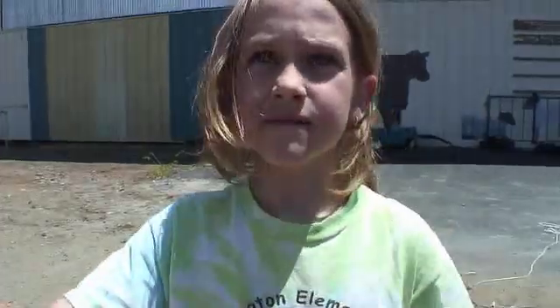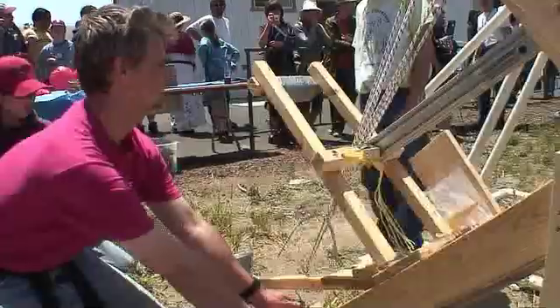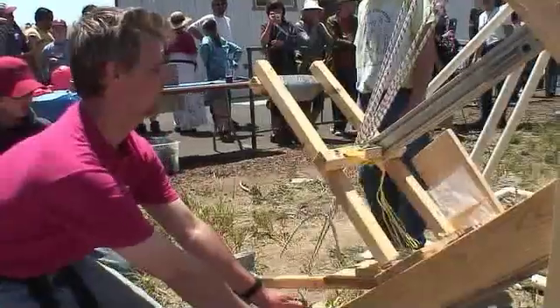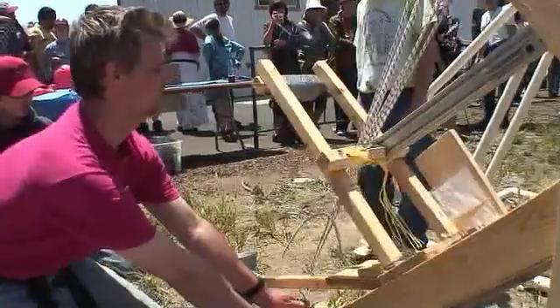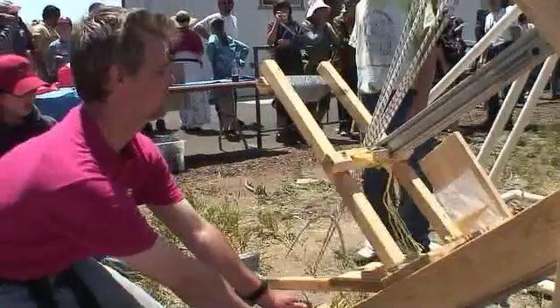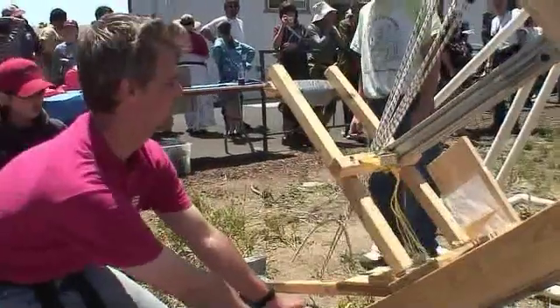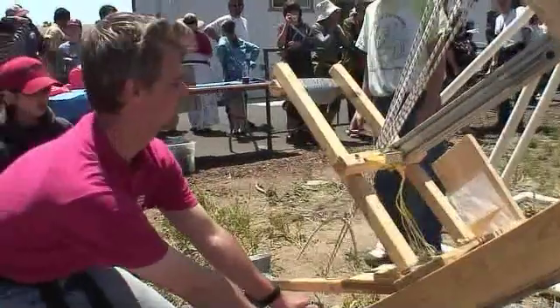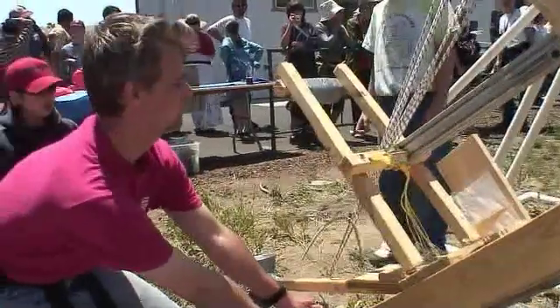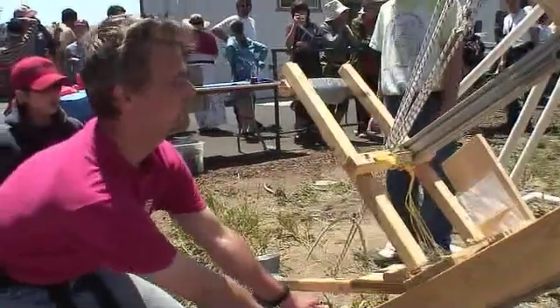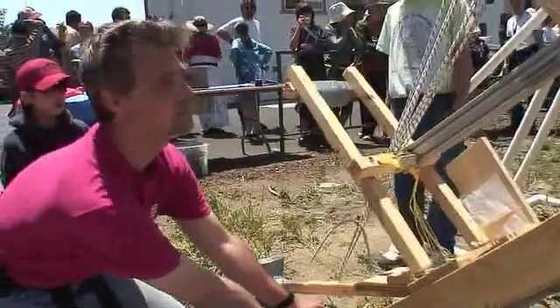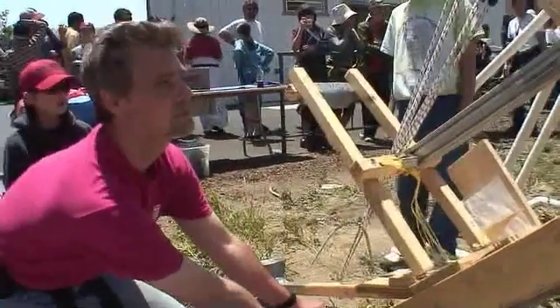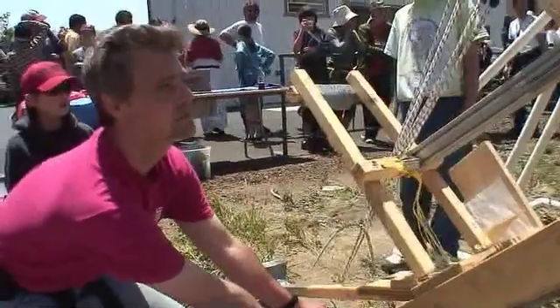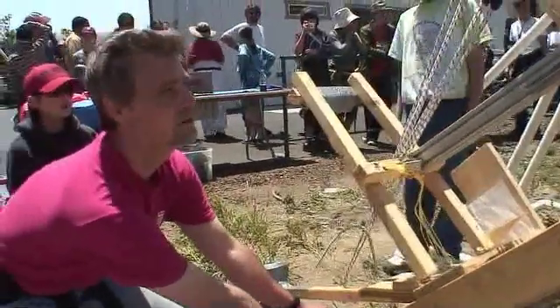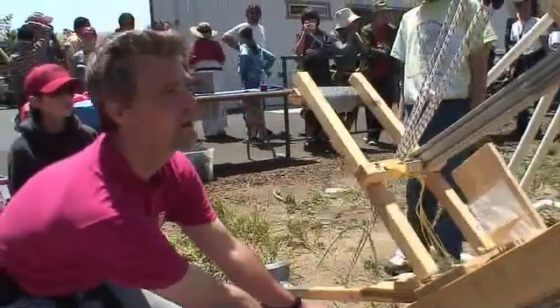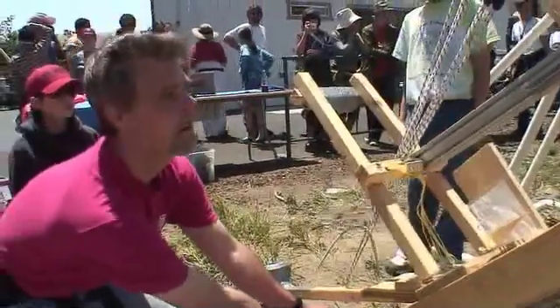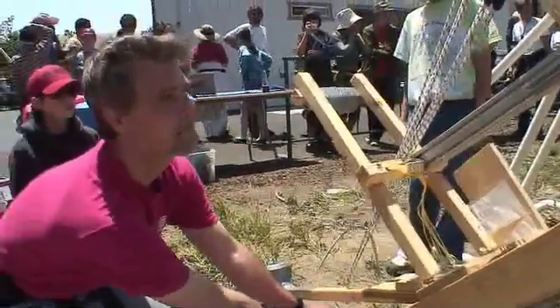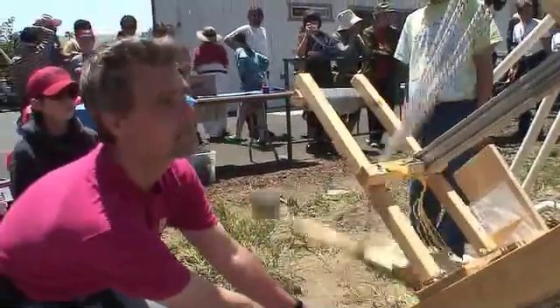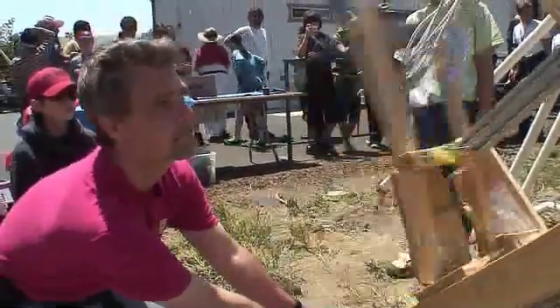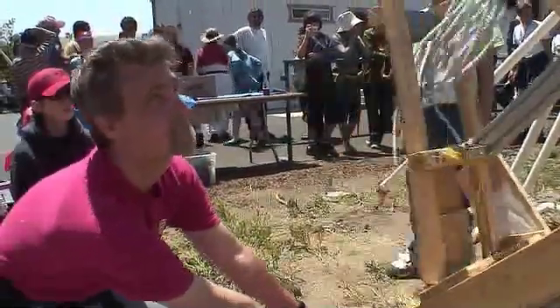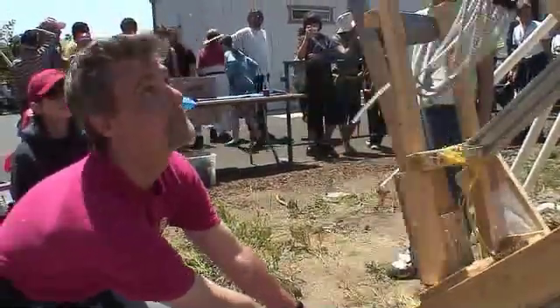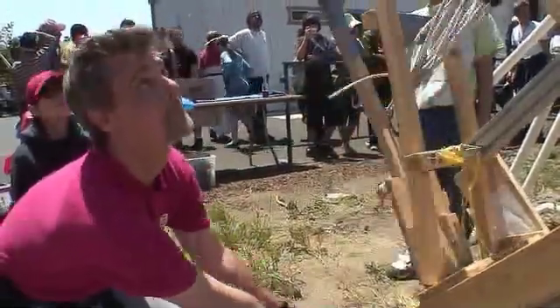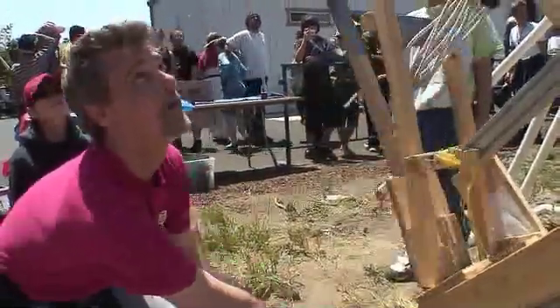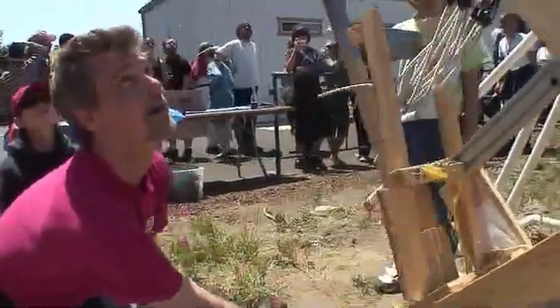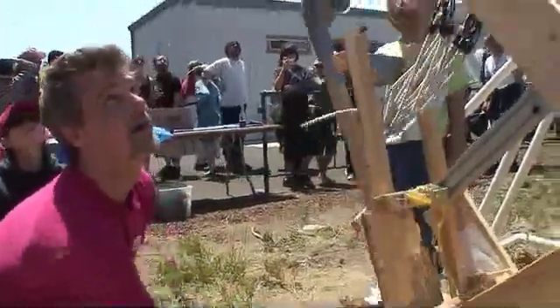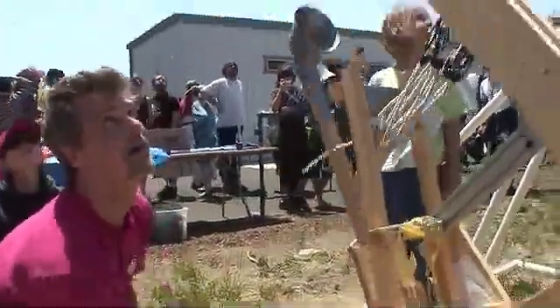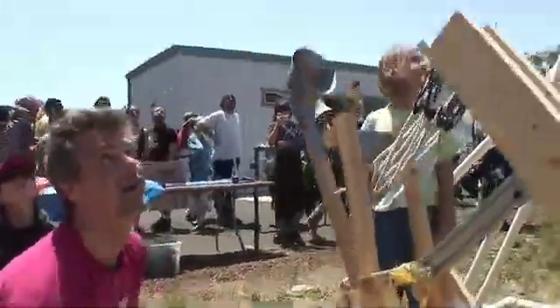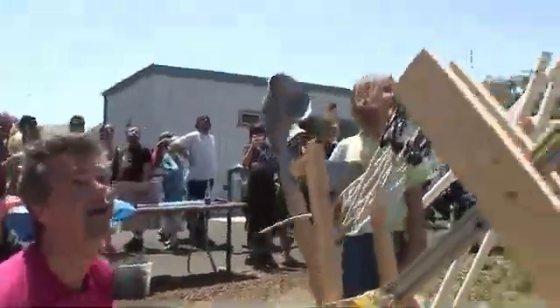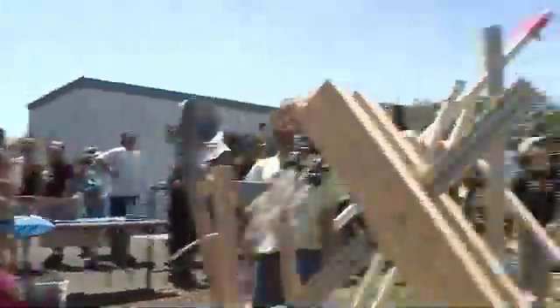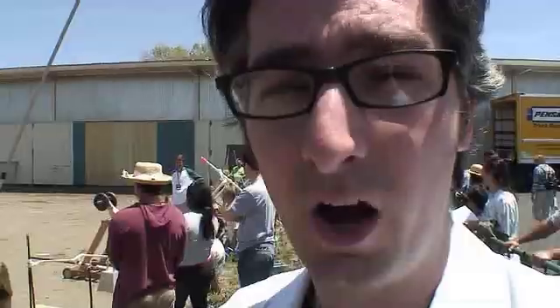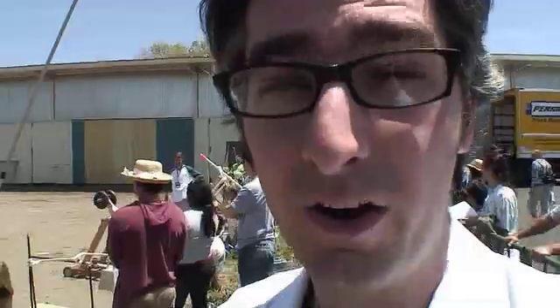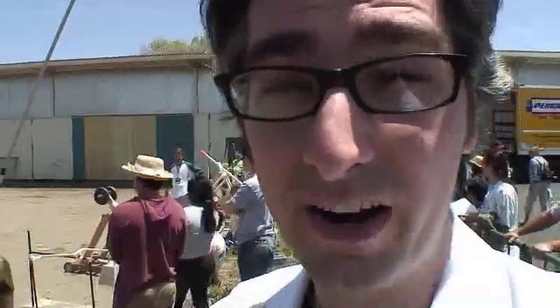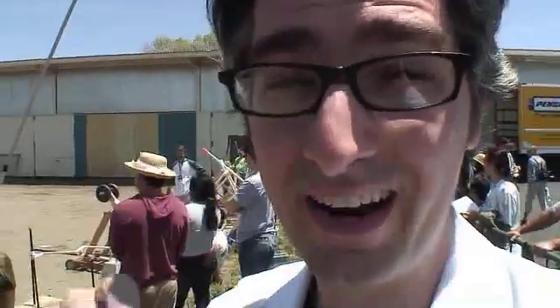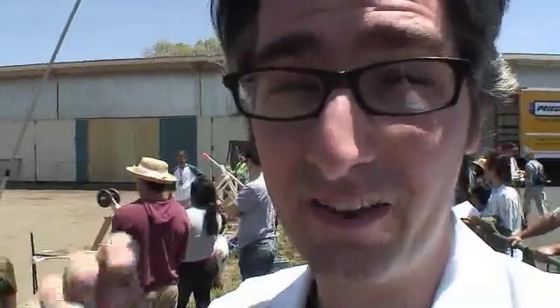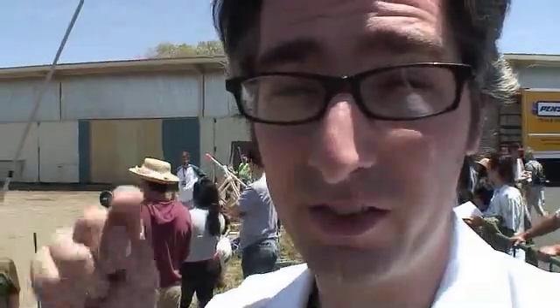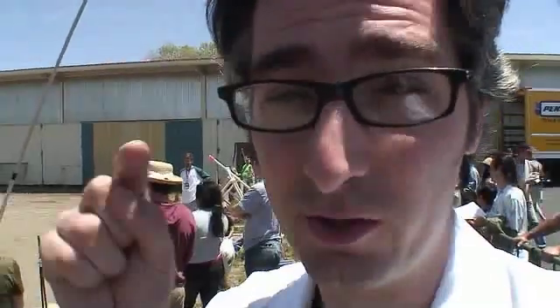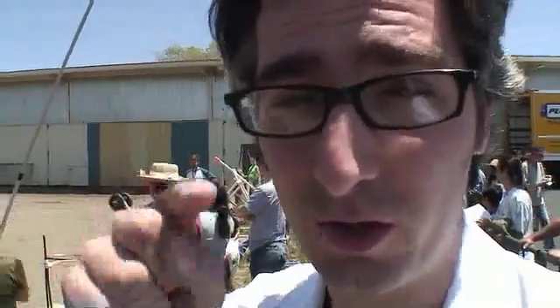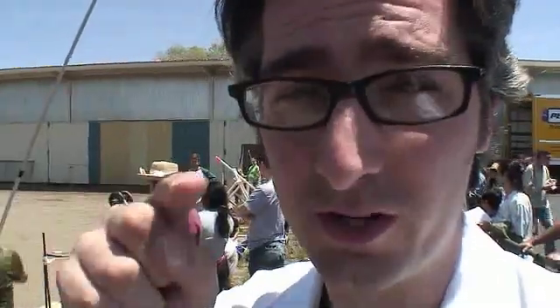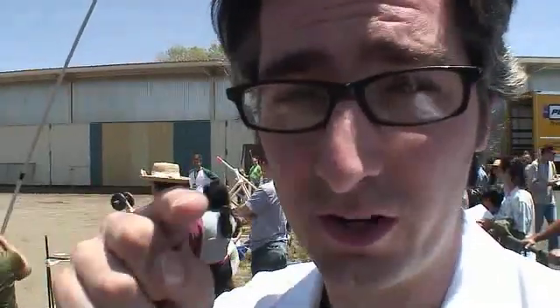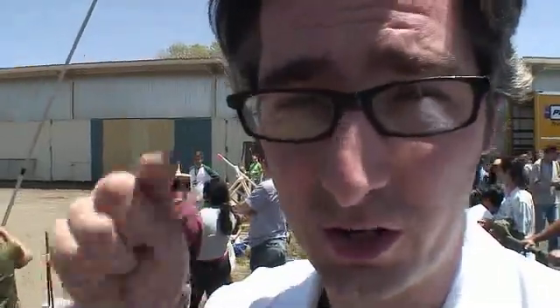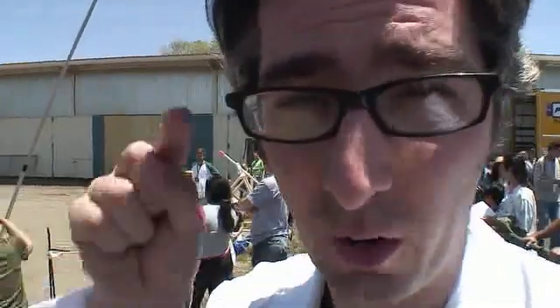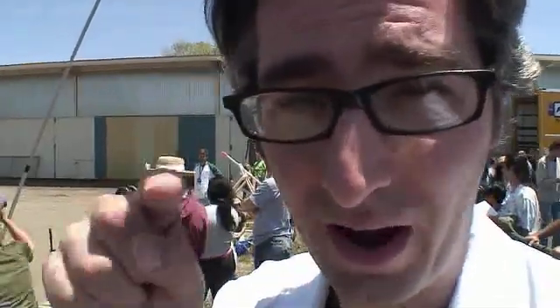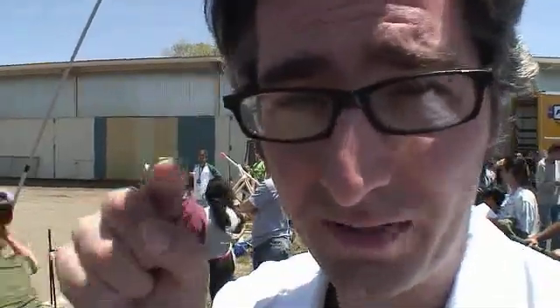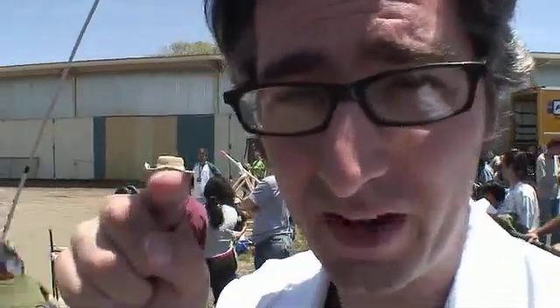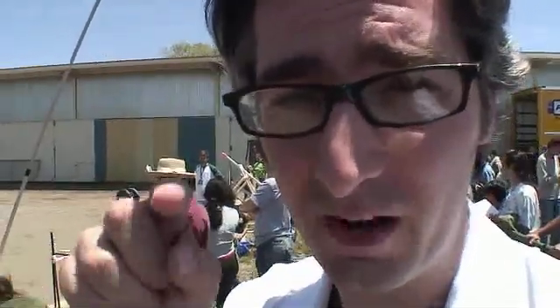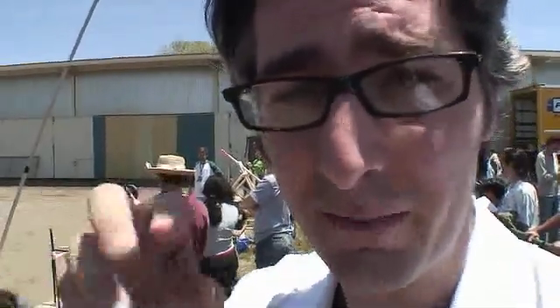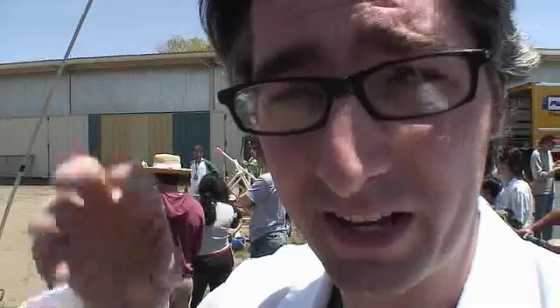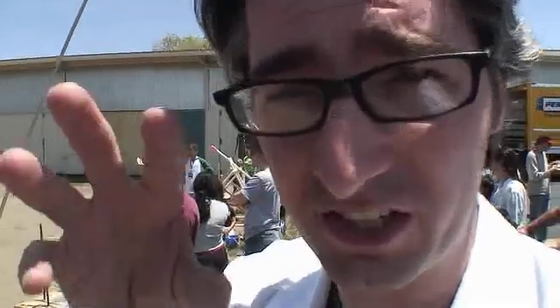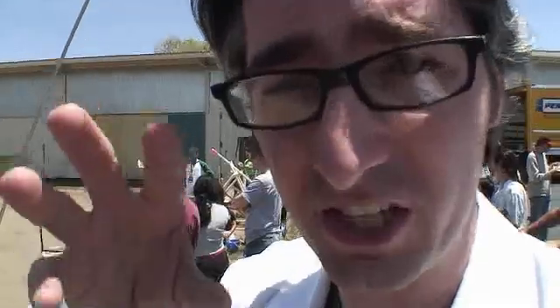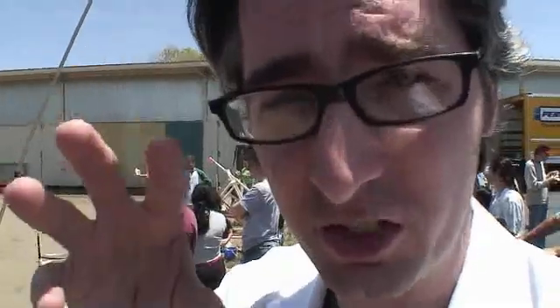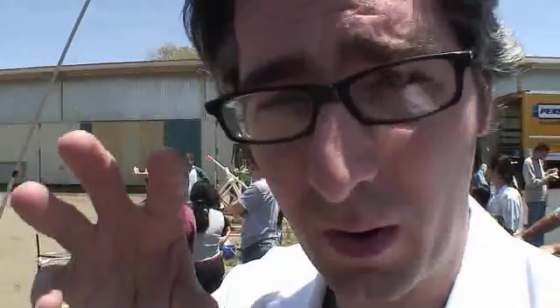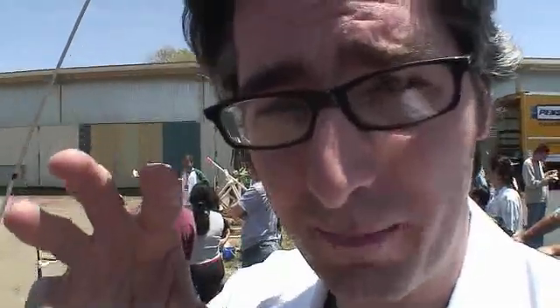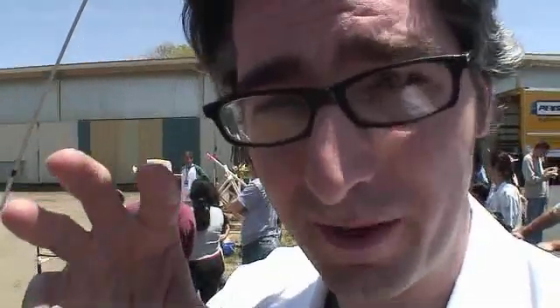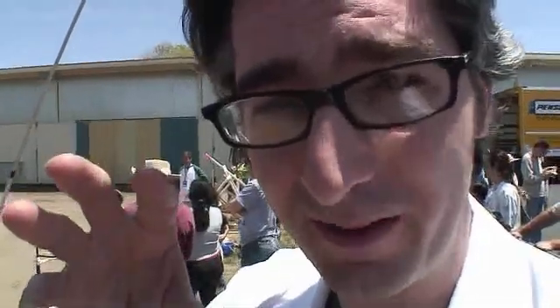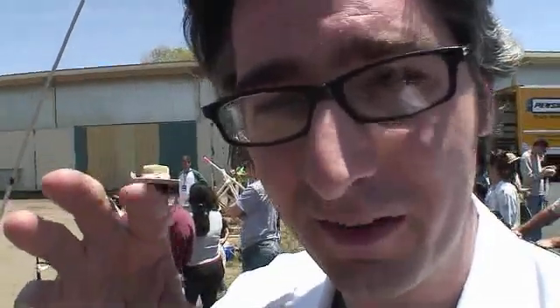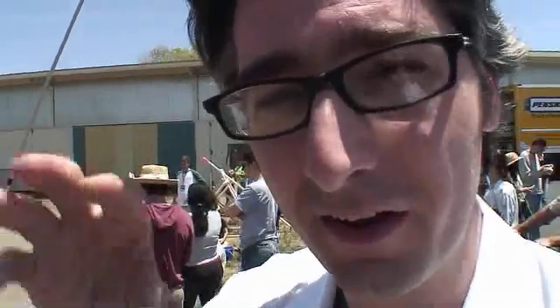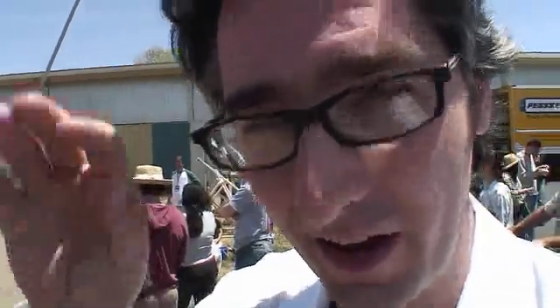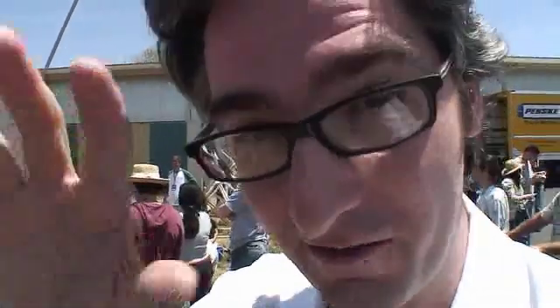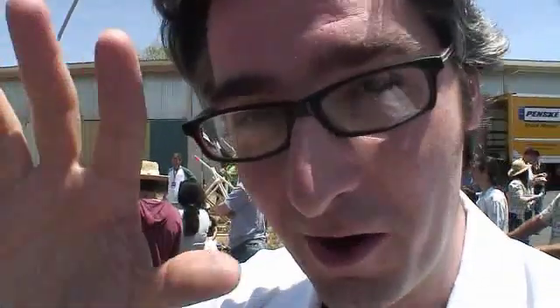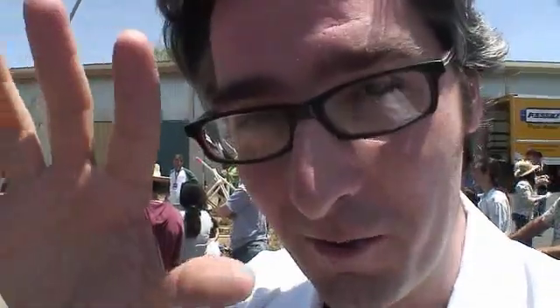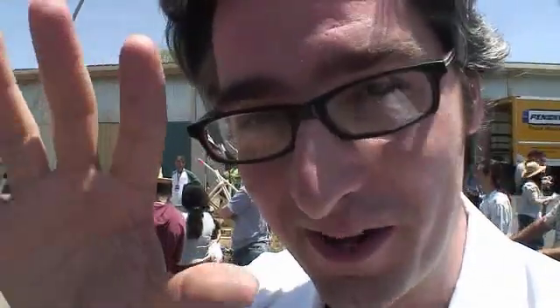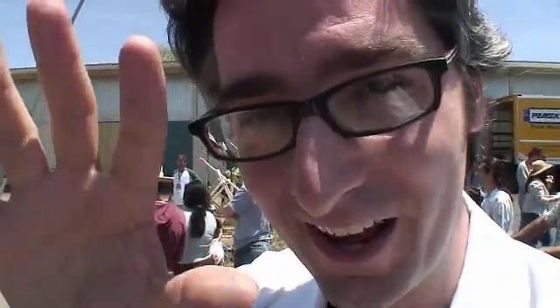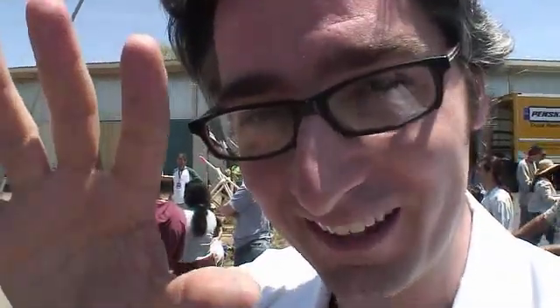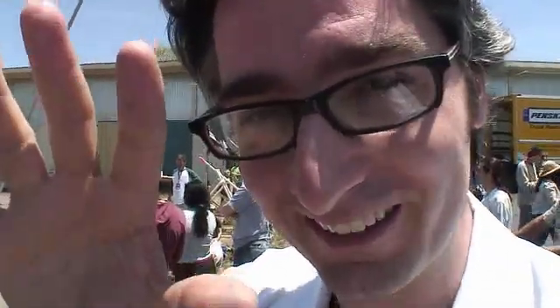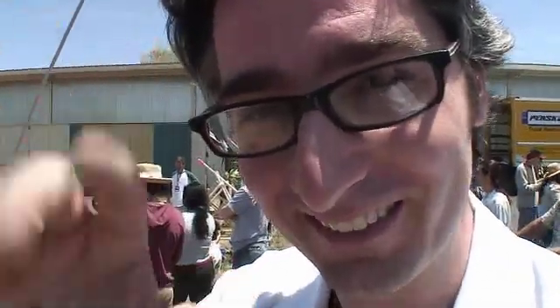Ready? Three, two, one. Alright, now it's your turn. Go out there, make a siege weapon, and have a great weekend.